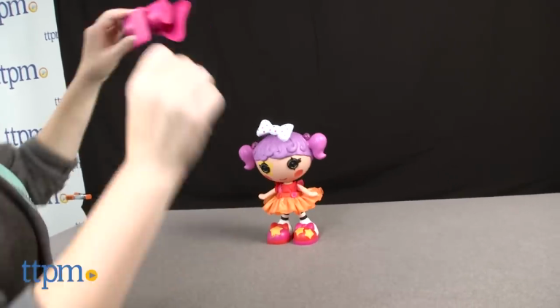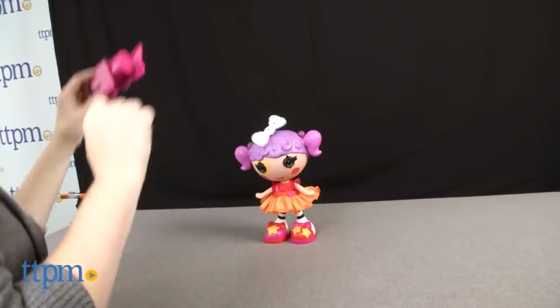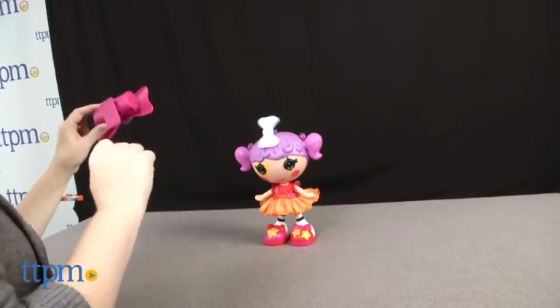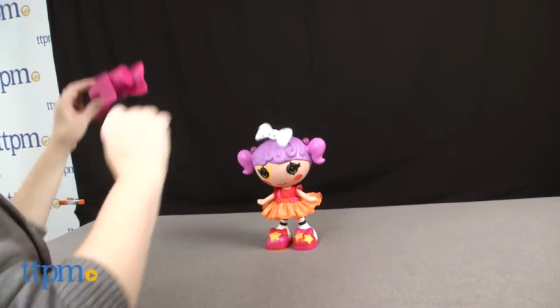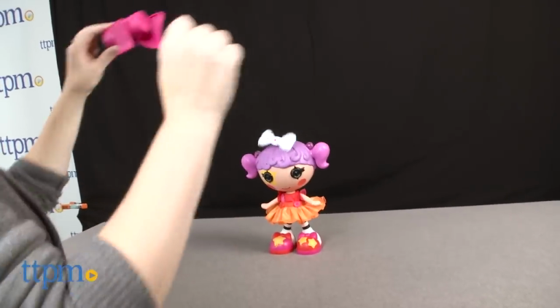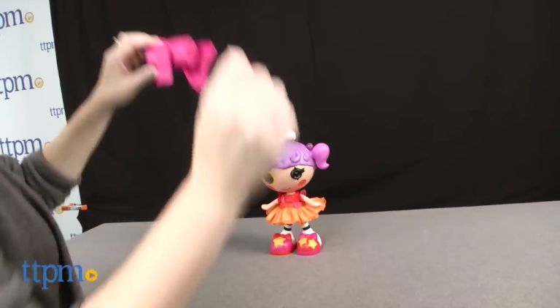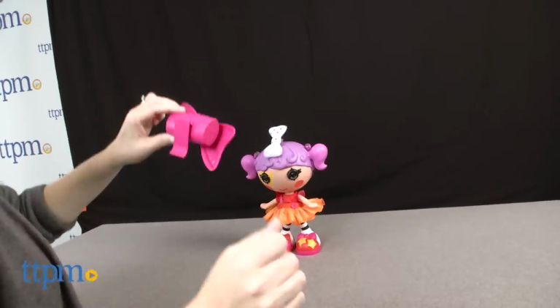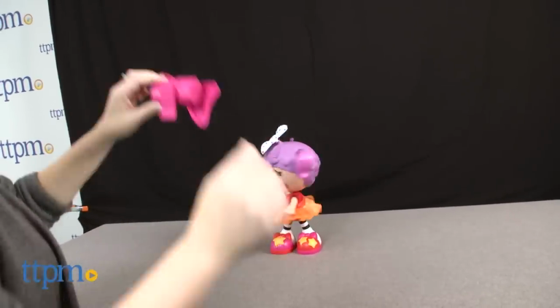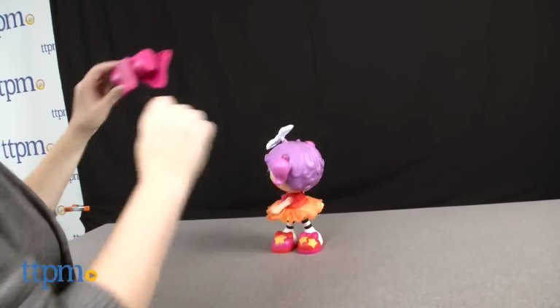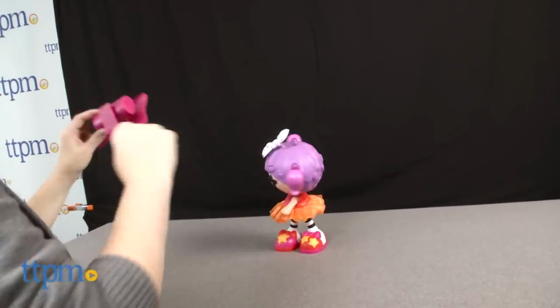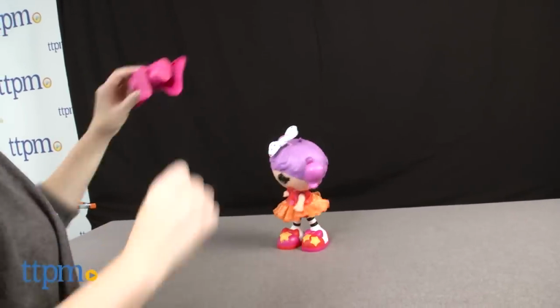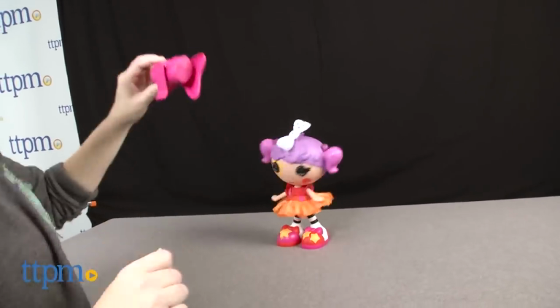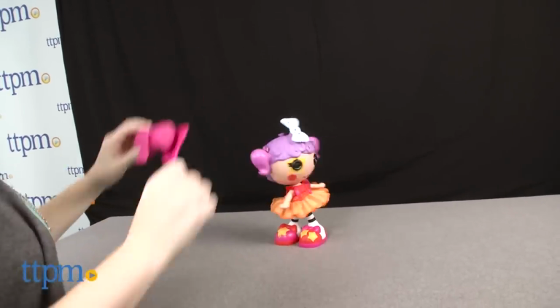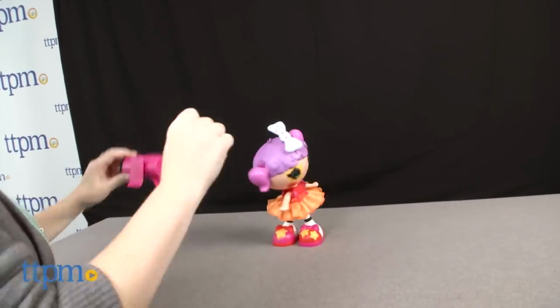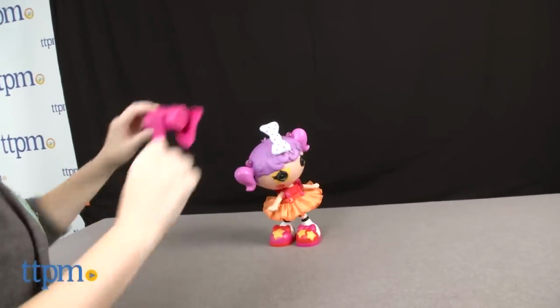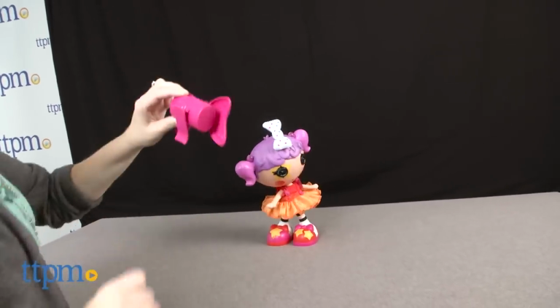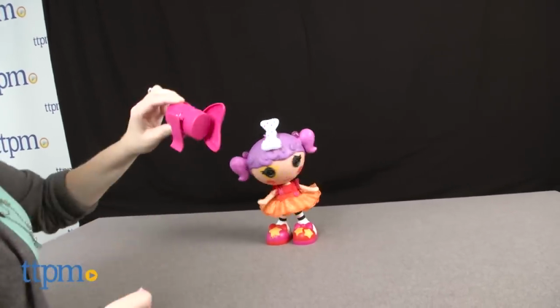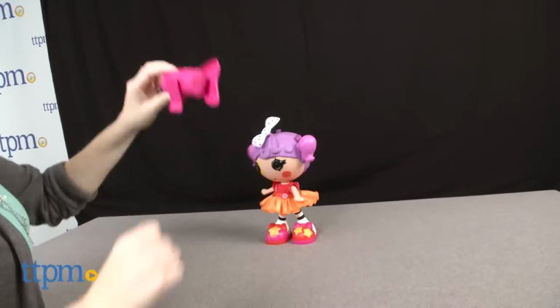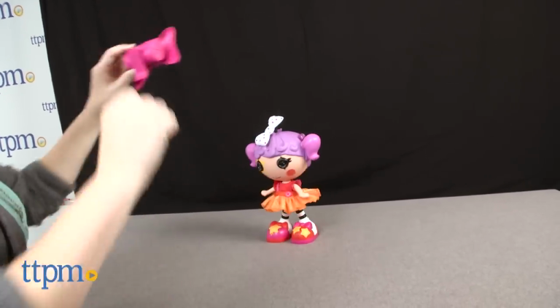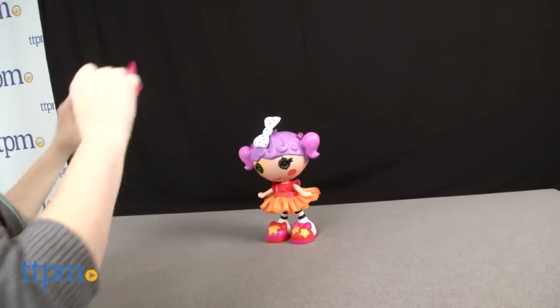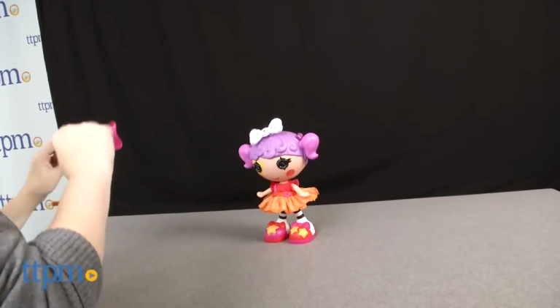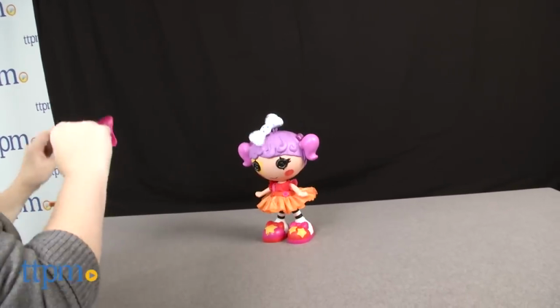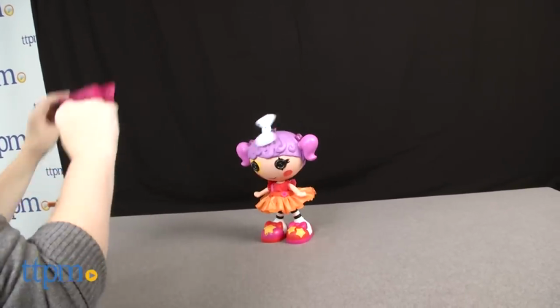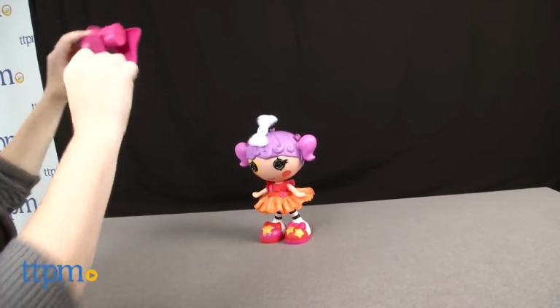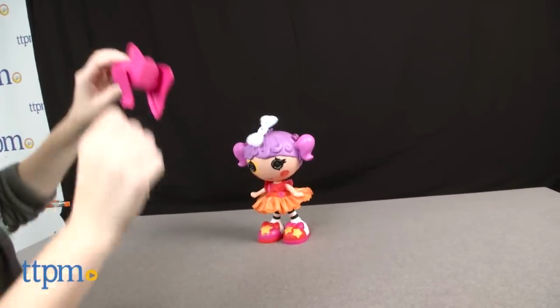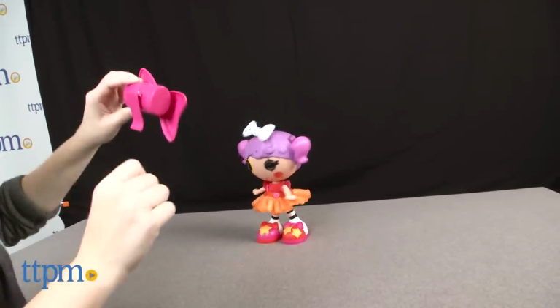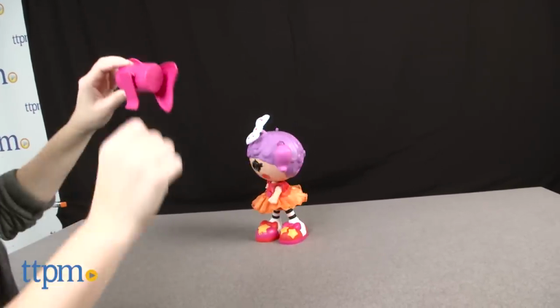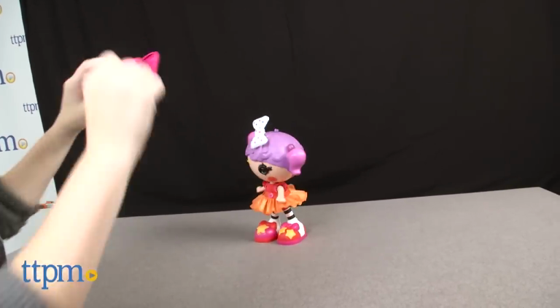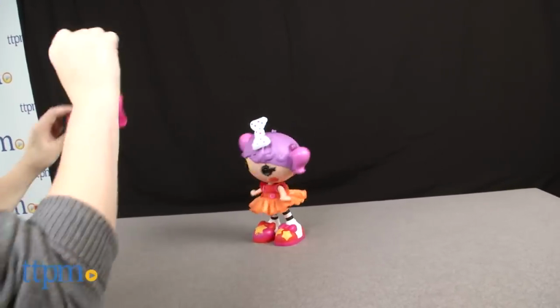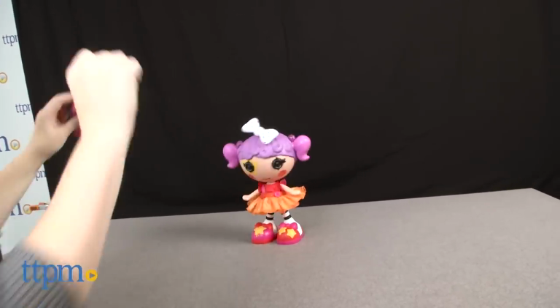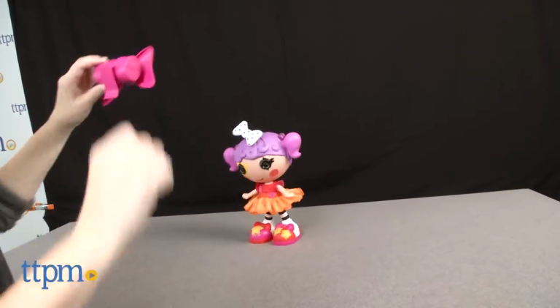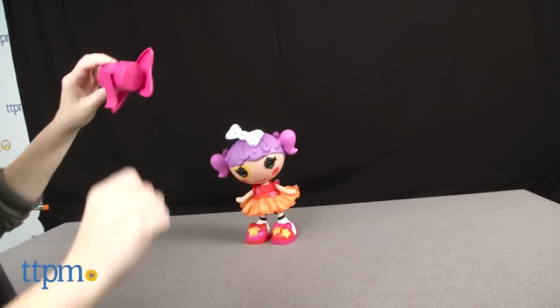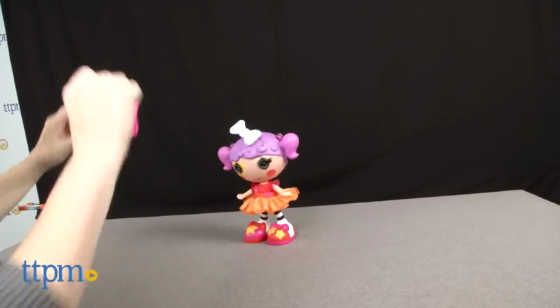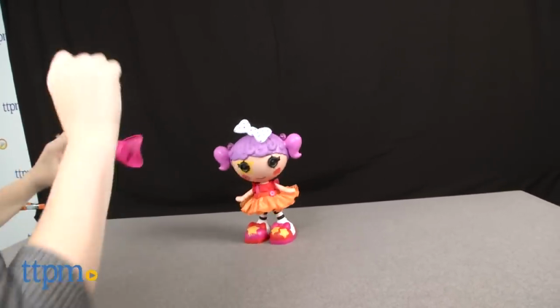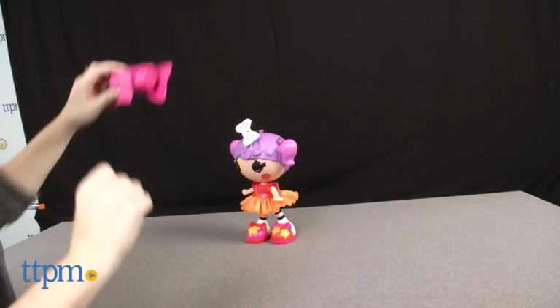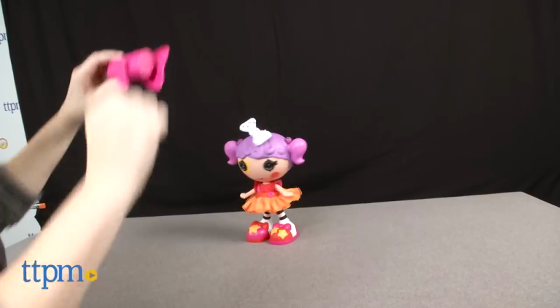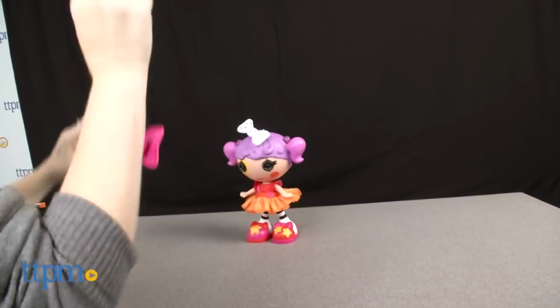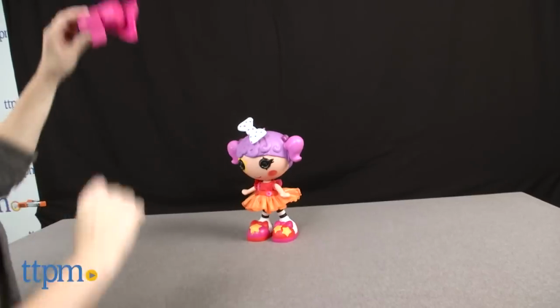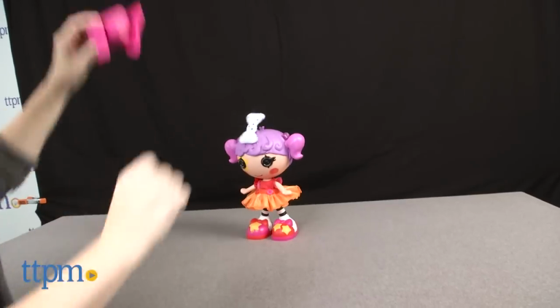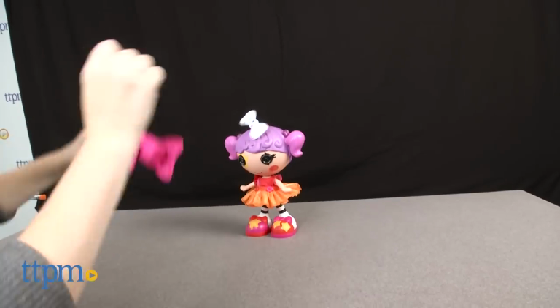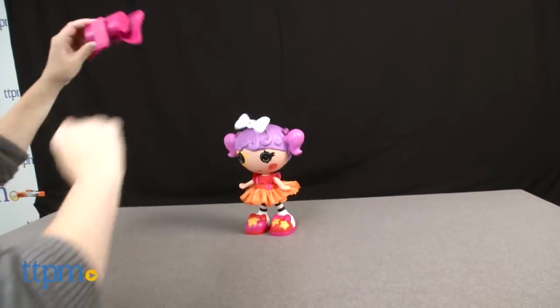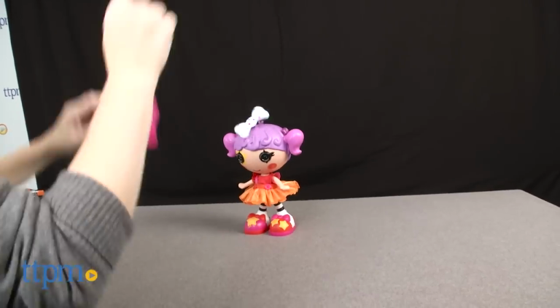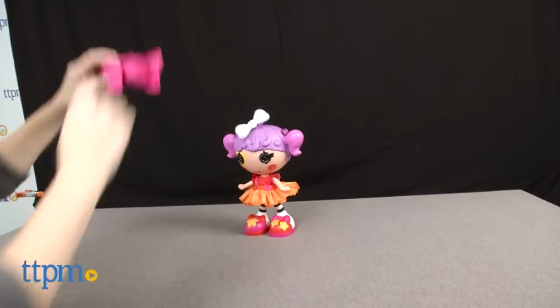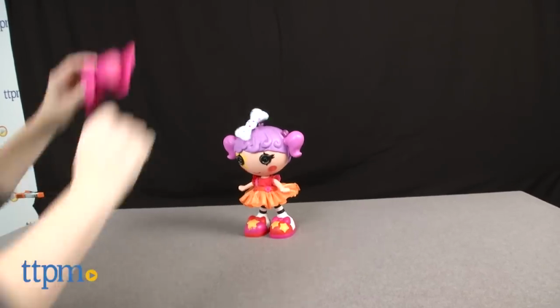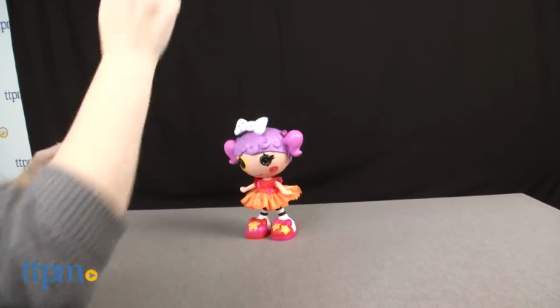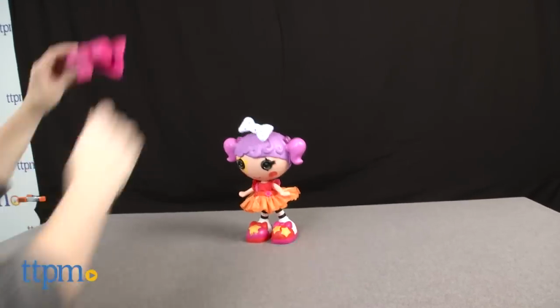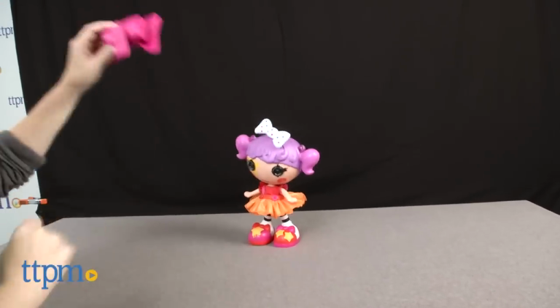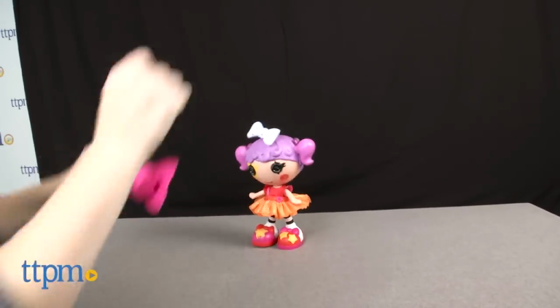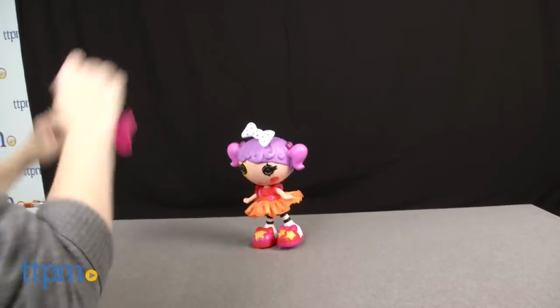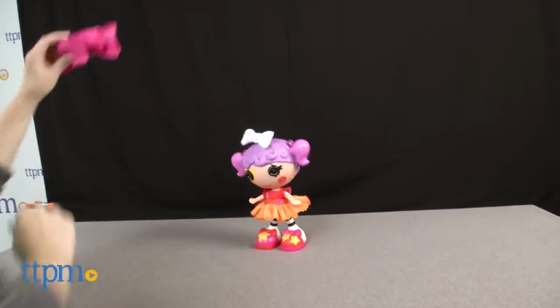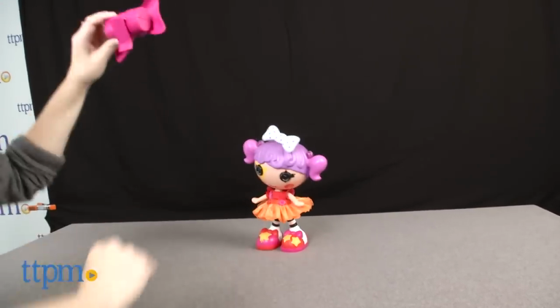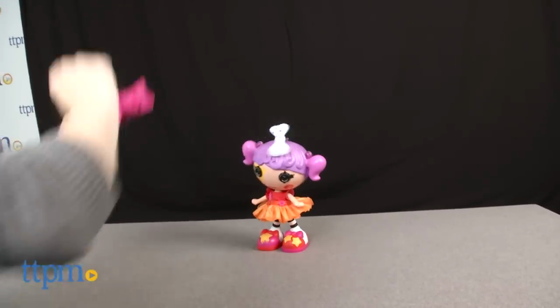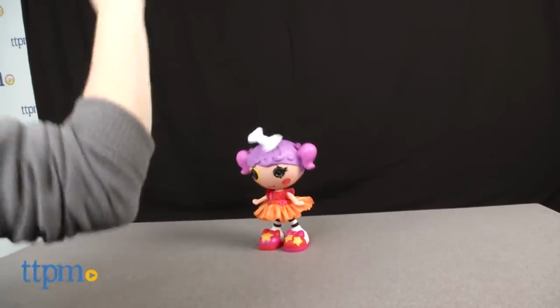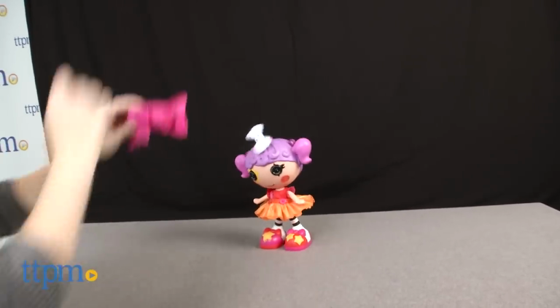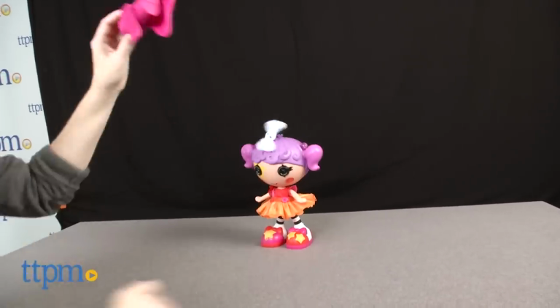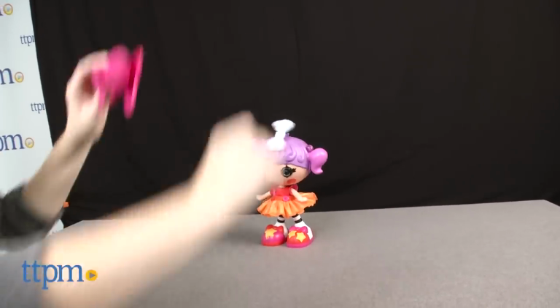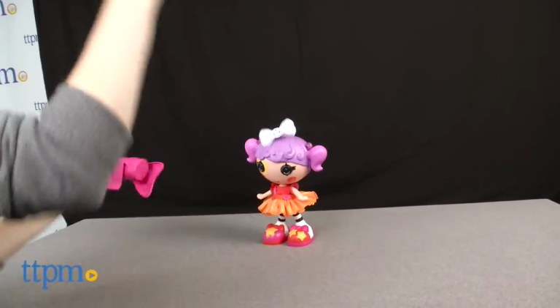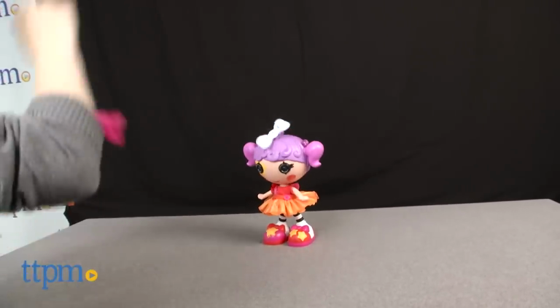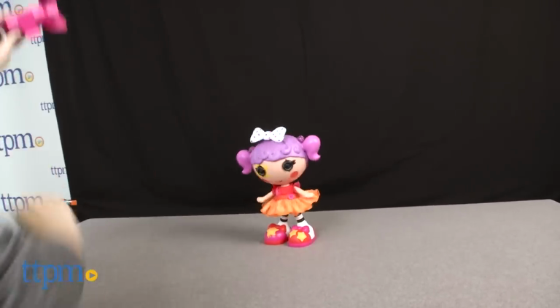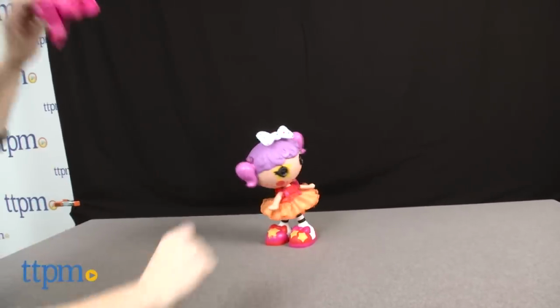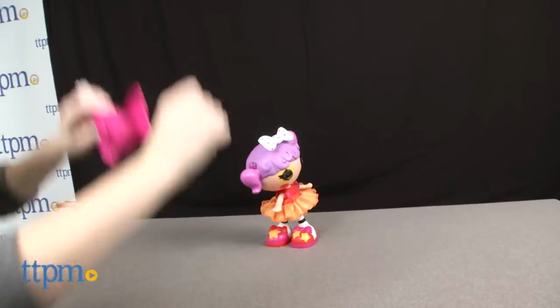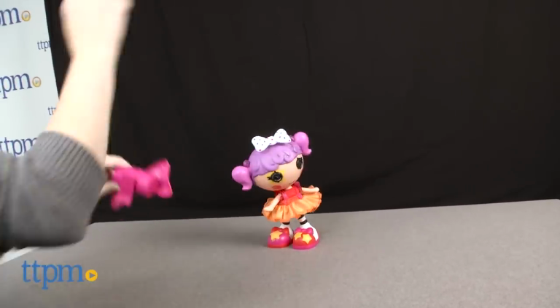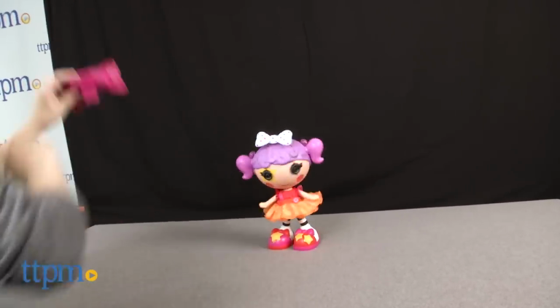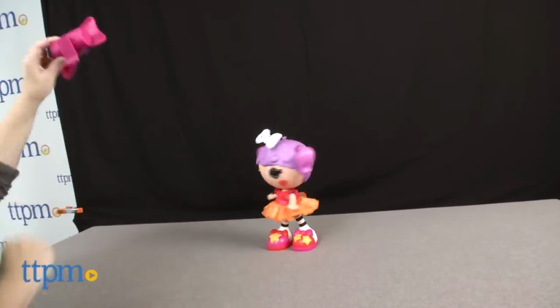In the first mode, when you dance fast or slowly, the doll will dance fast or slowly too. And when you stop dancing, the doll will stop dancing.